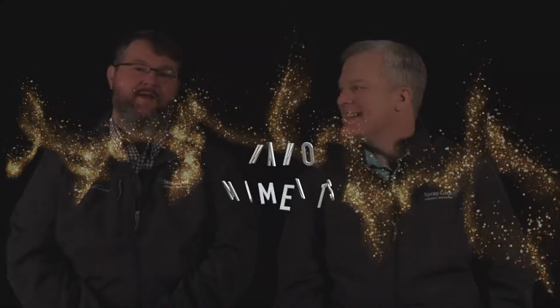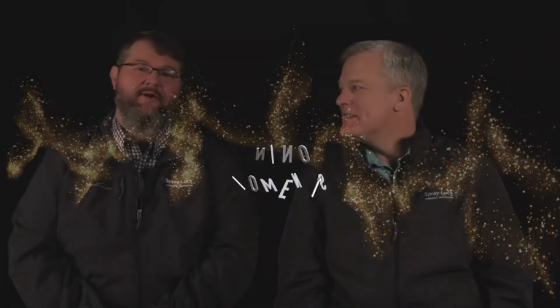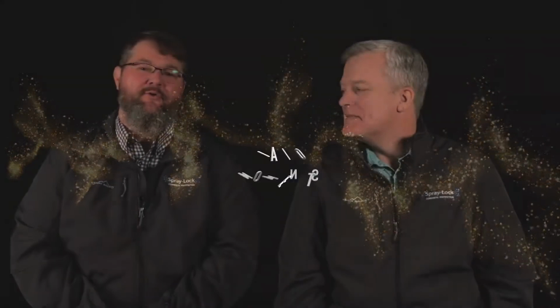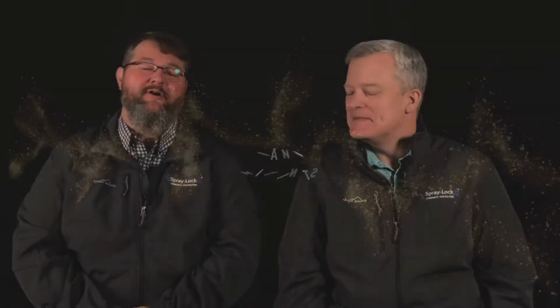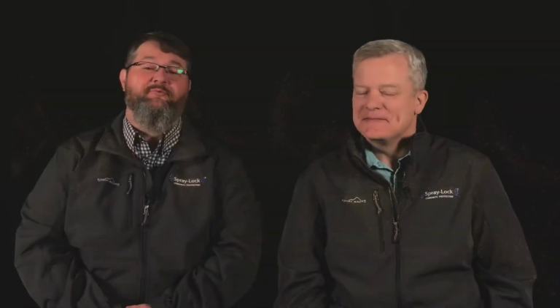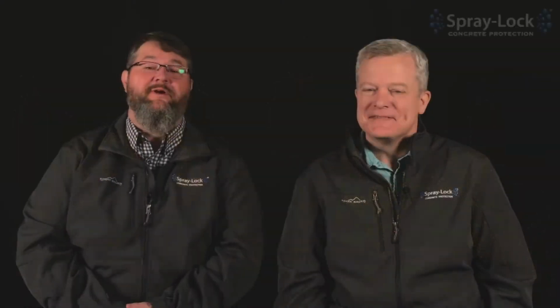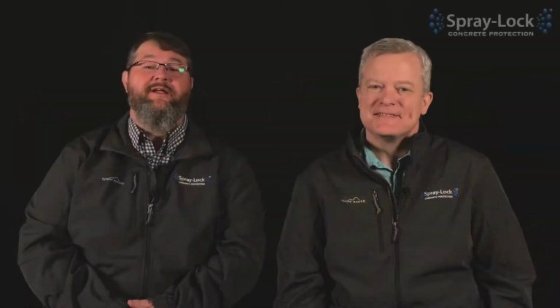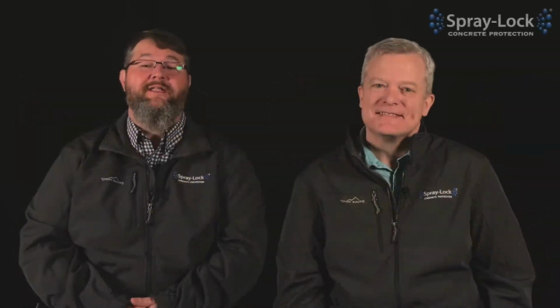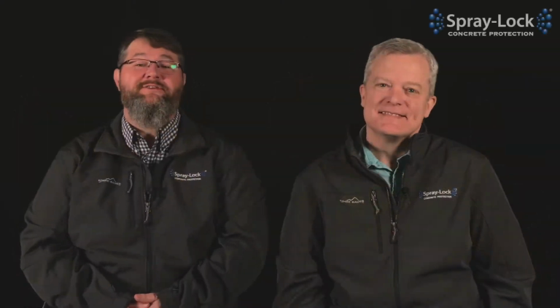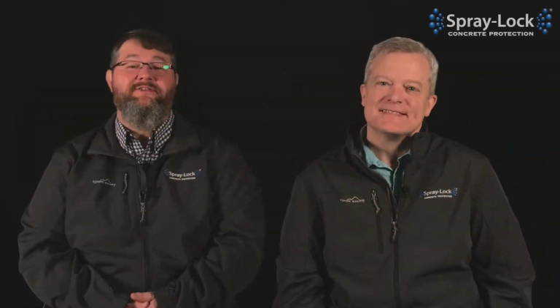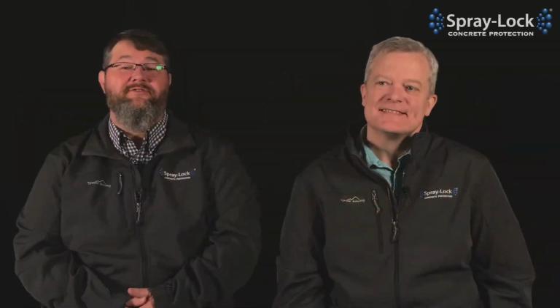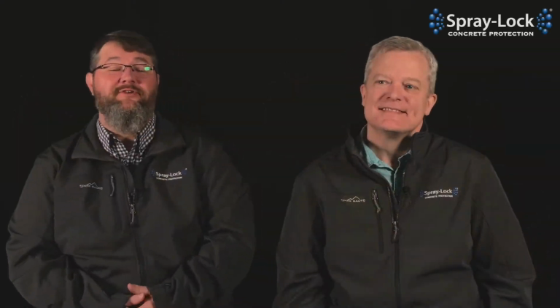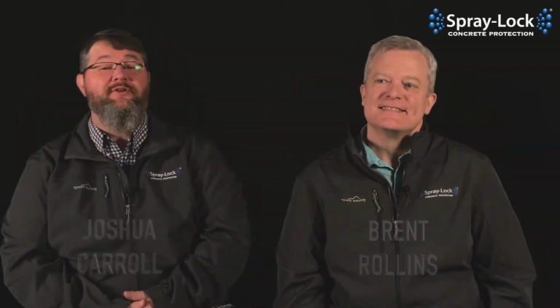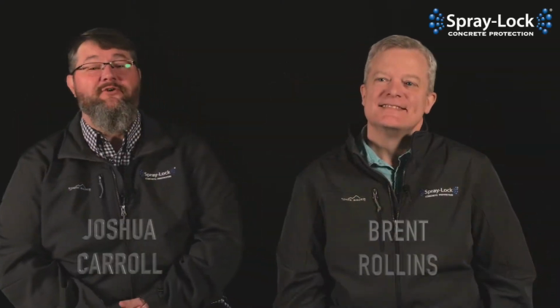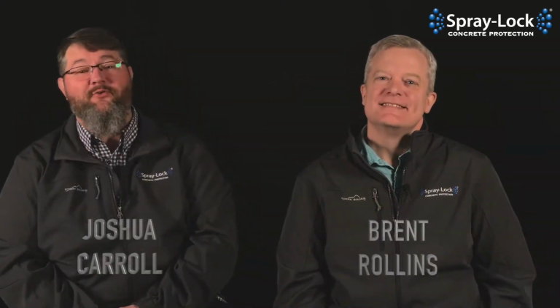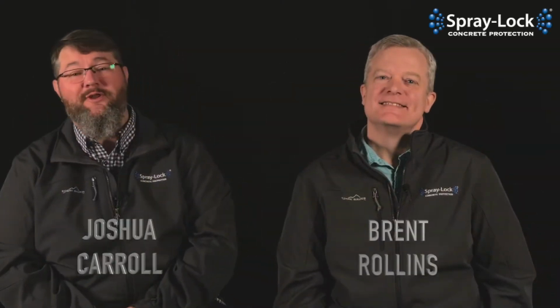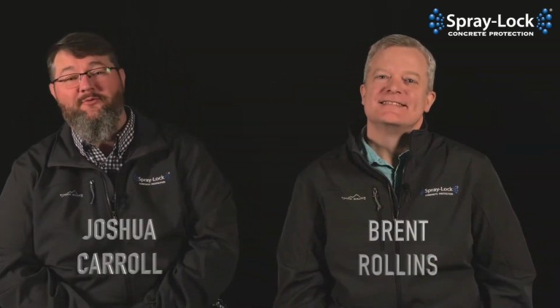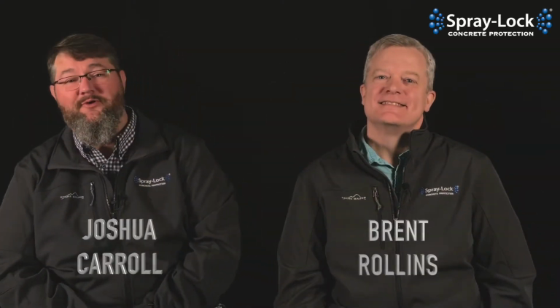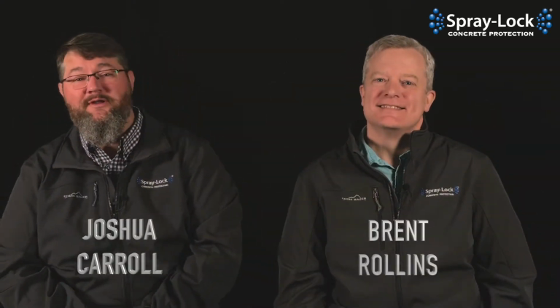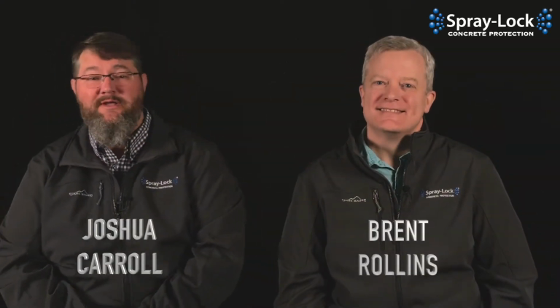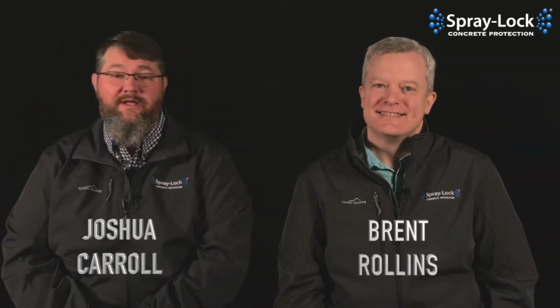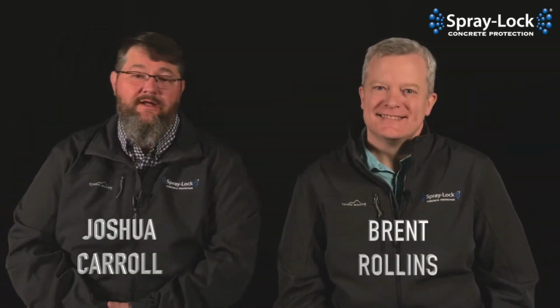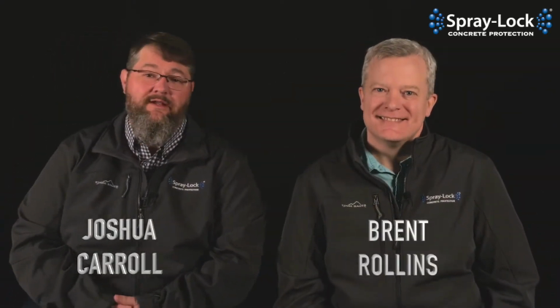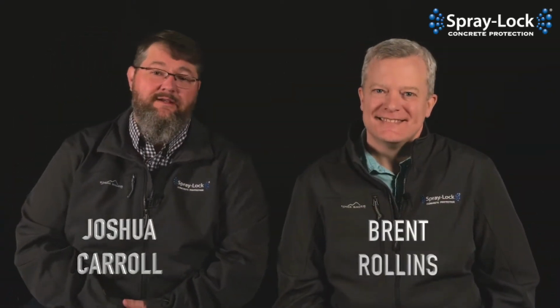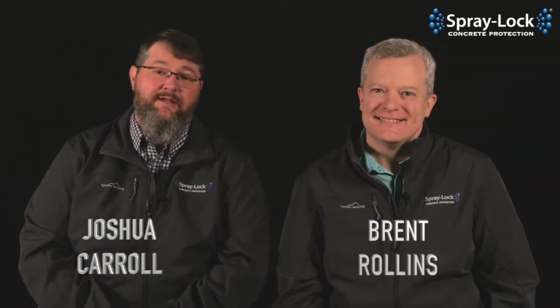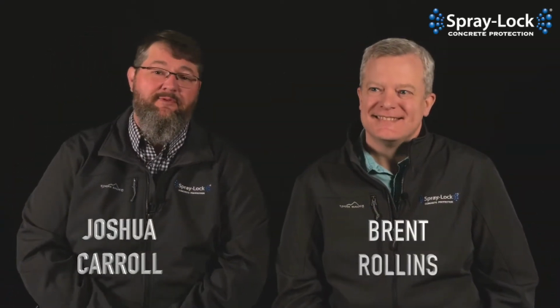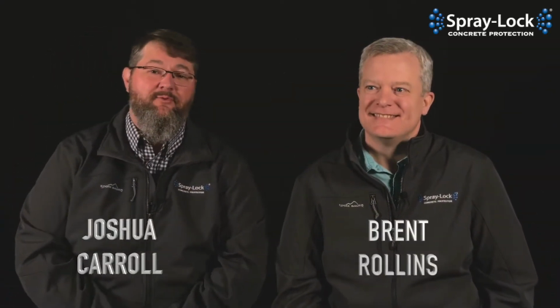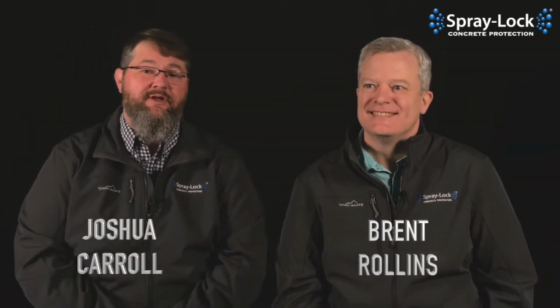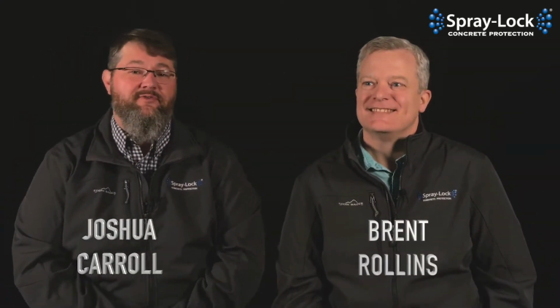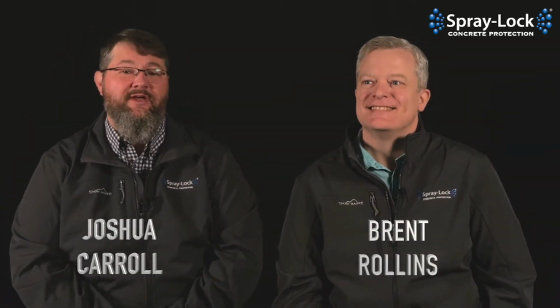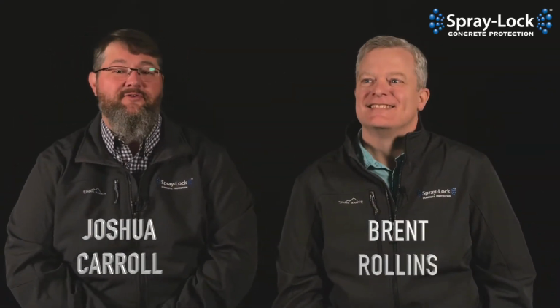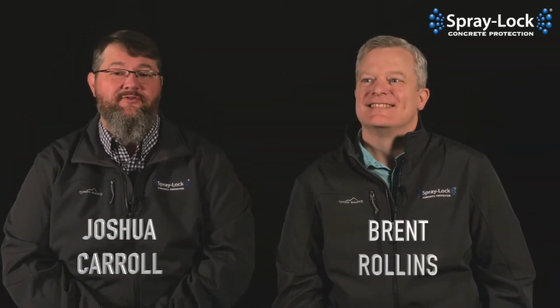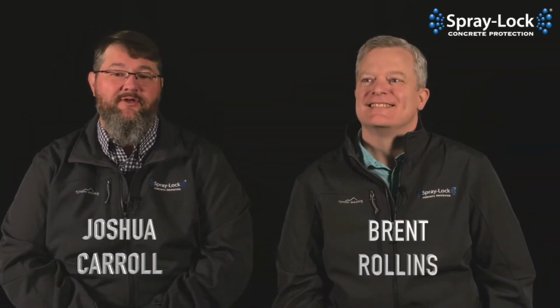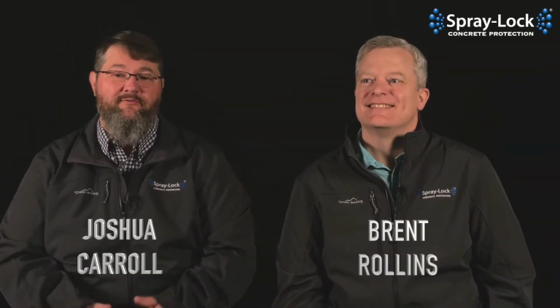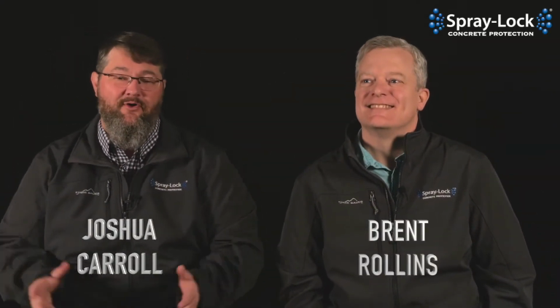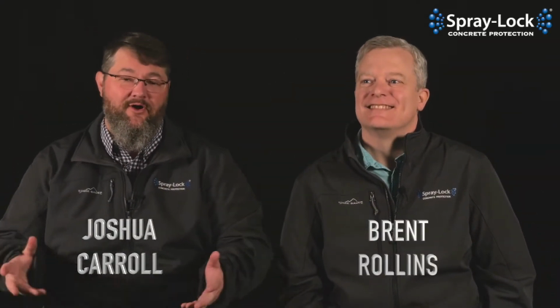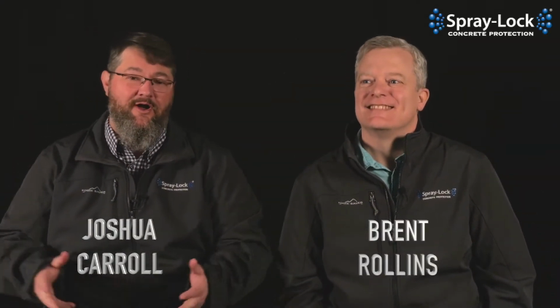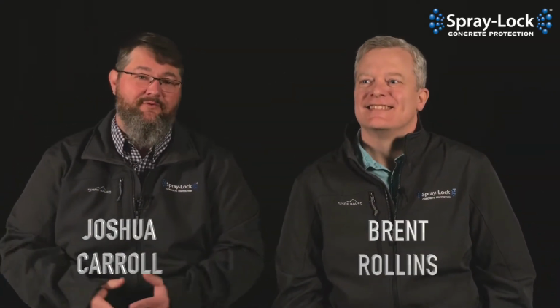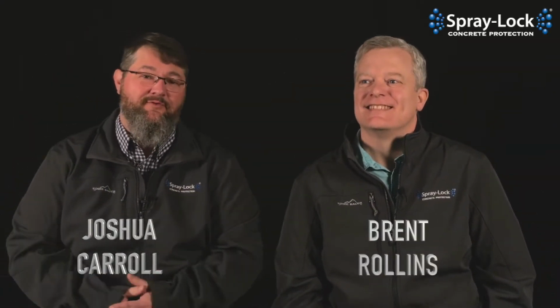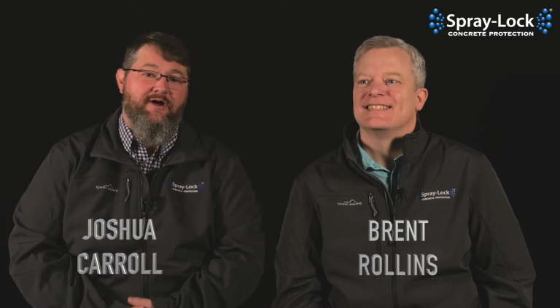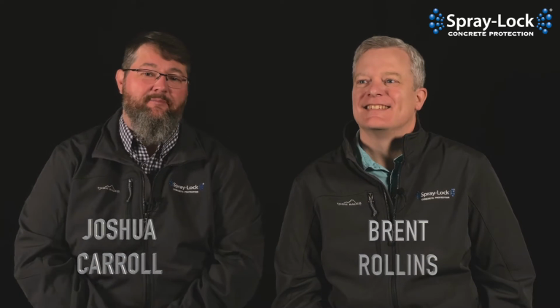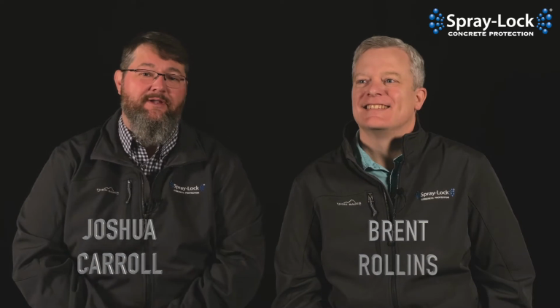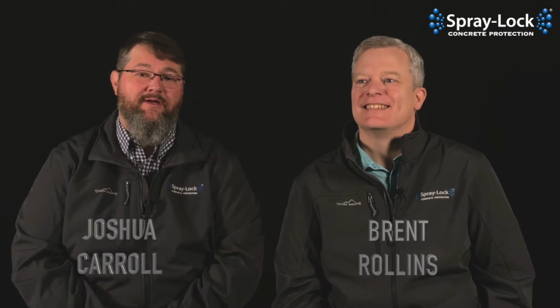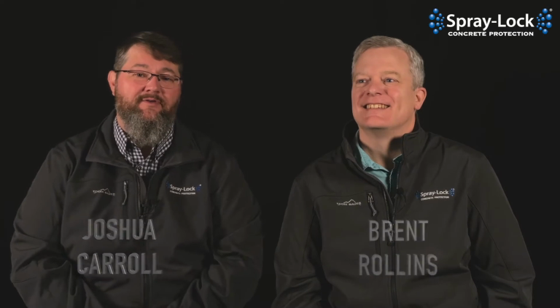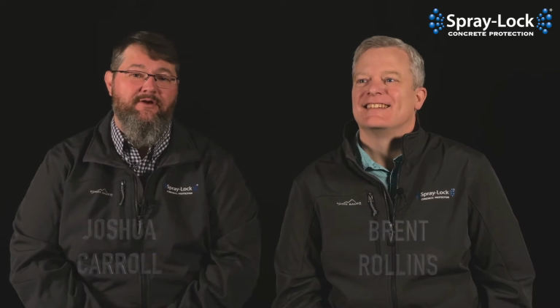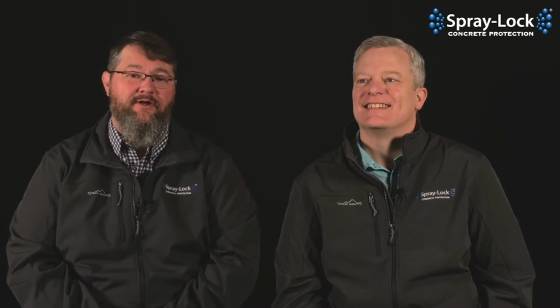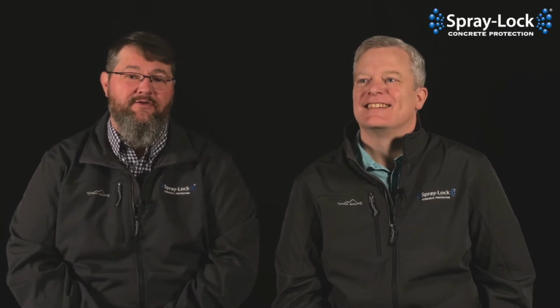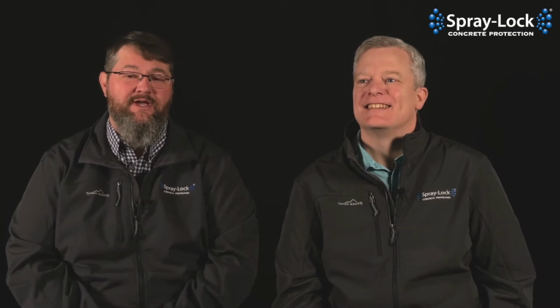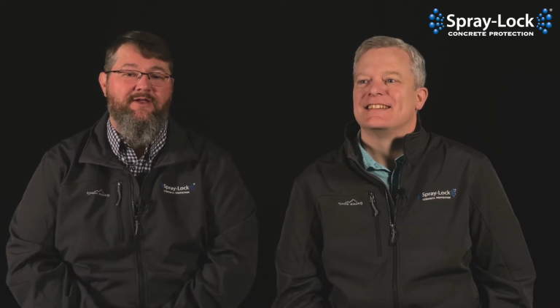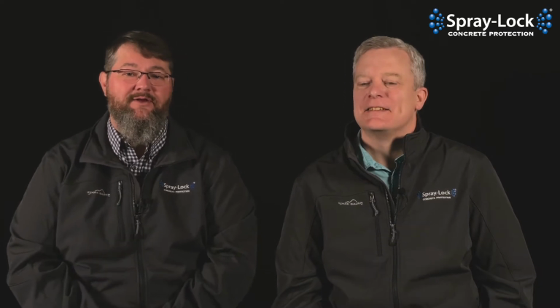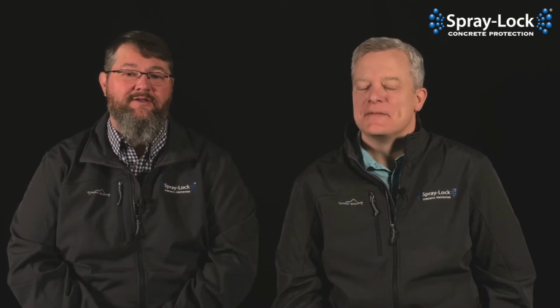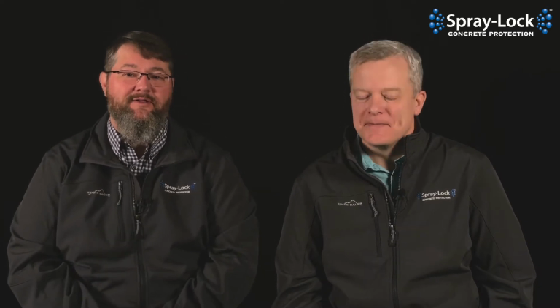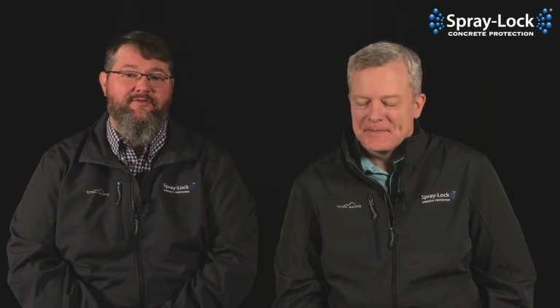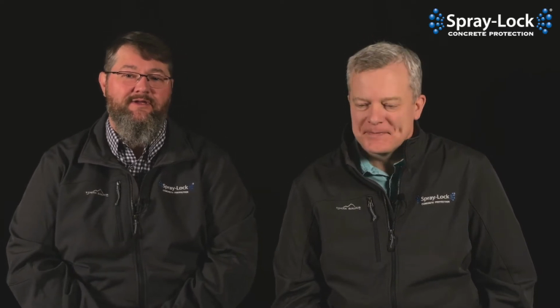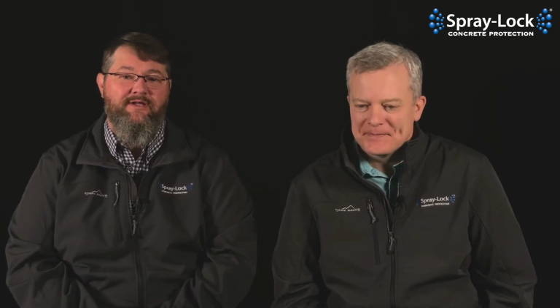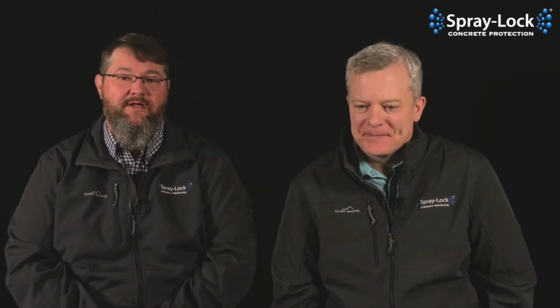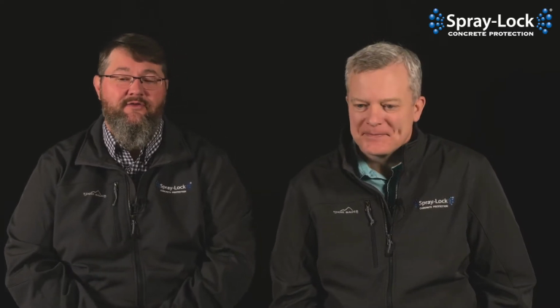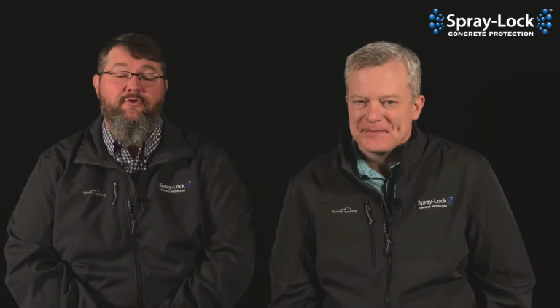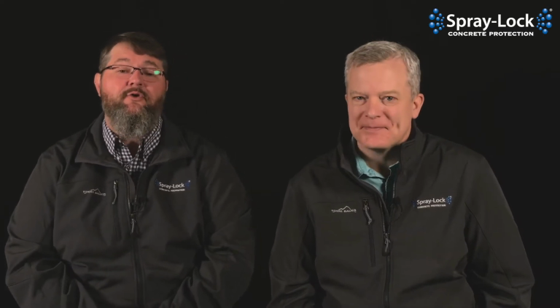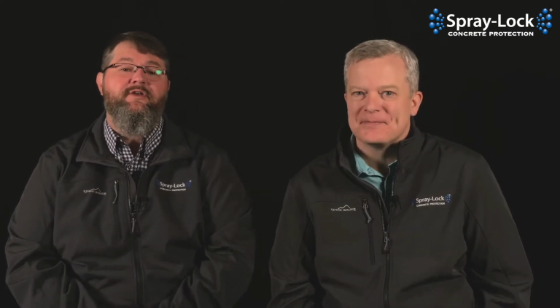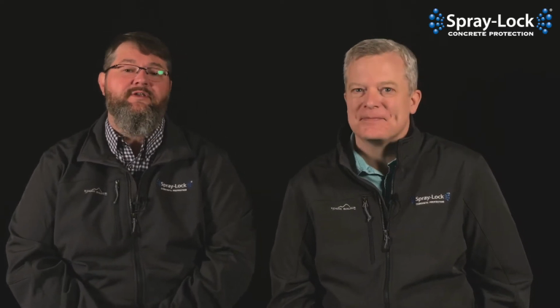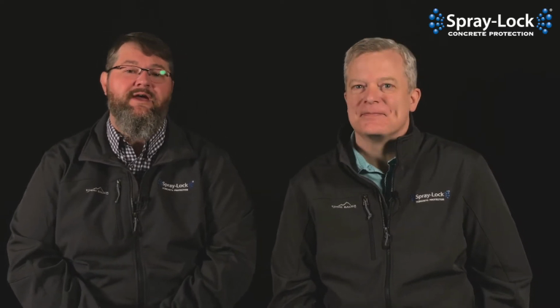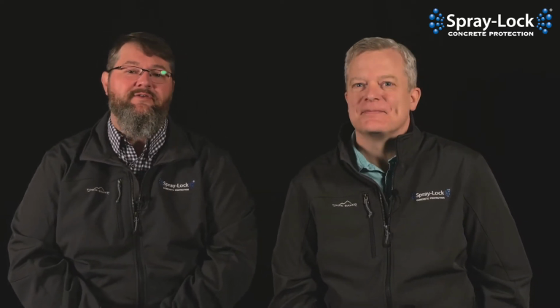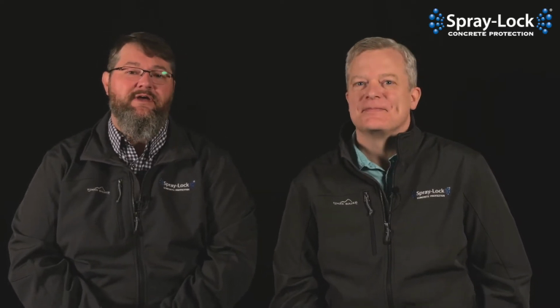Welcome, Spurlock Nation, to Studio 21, deep in the recesses of our office complex here in Chattanooga, Tennessee. It's a glorious day outside,